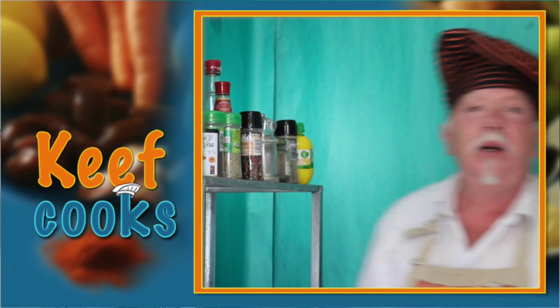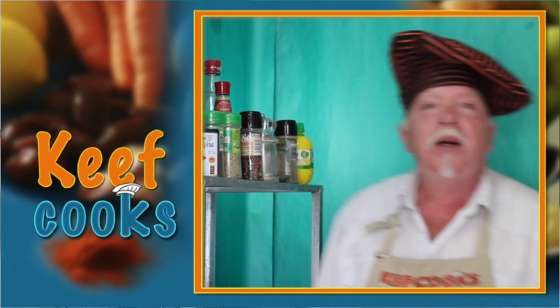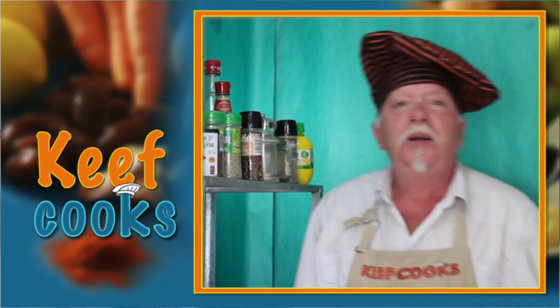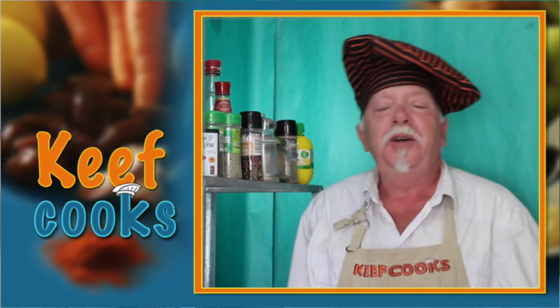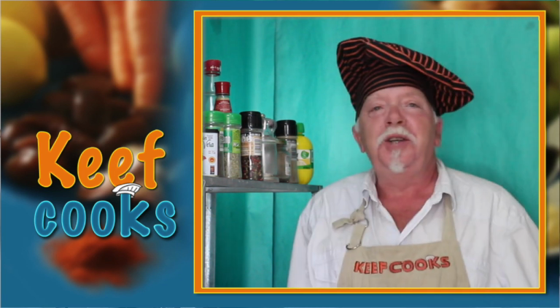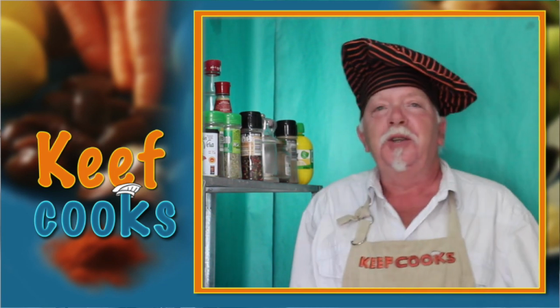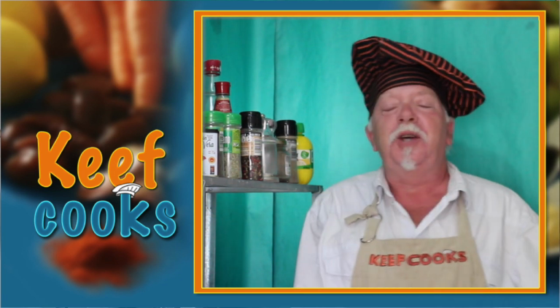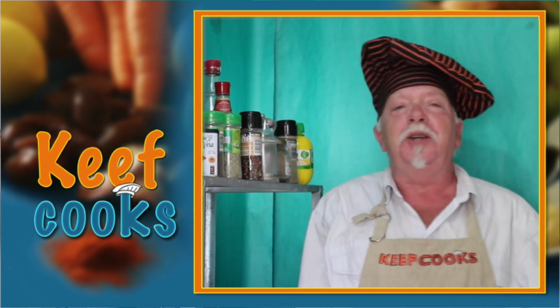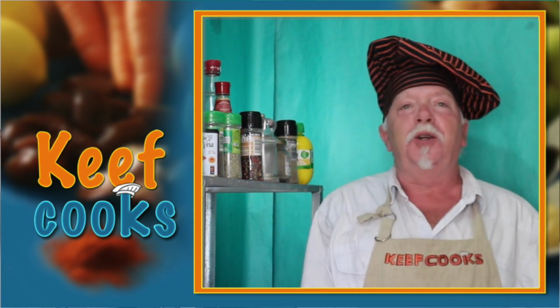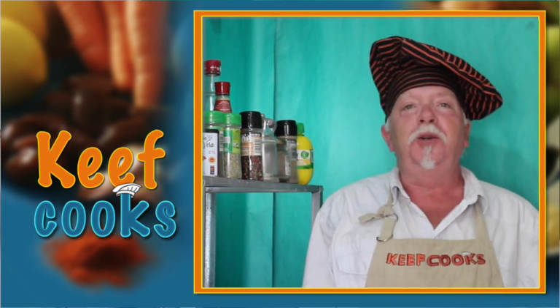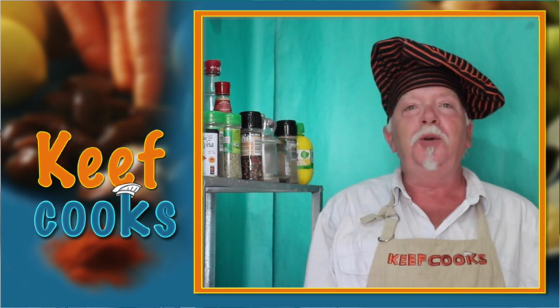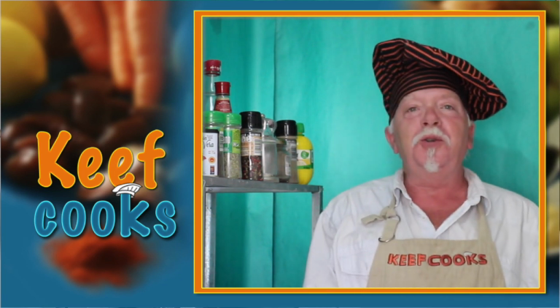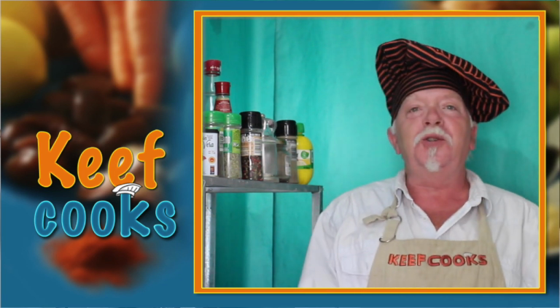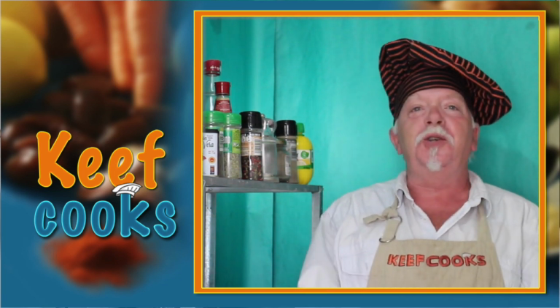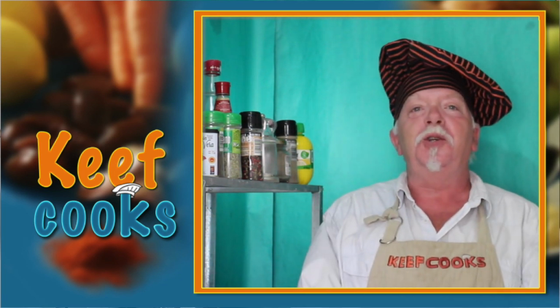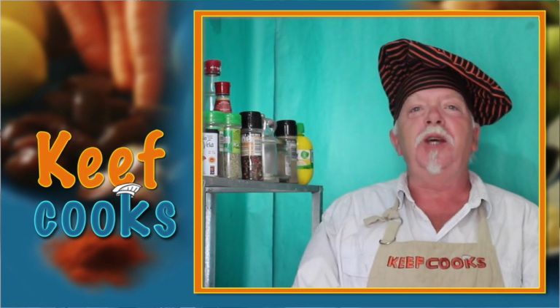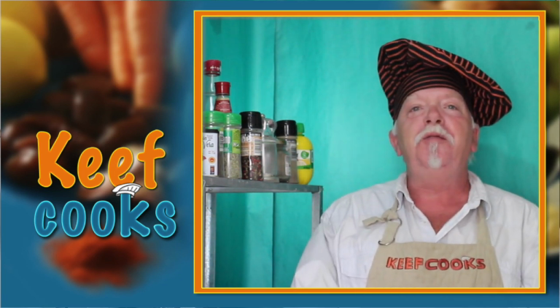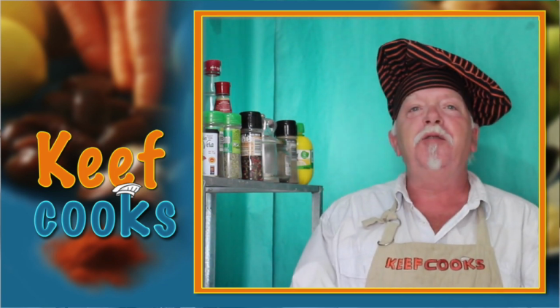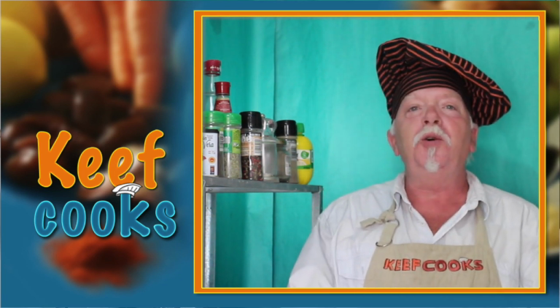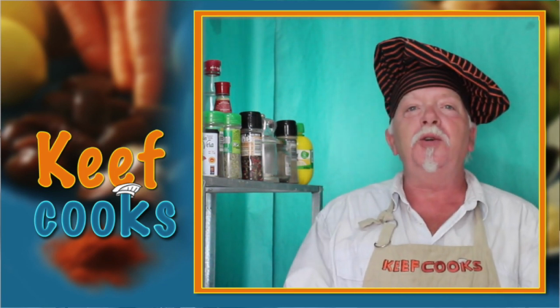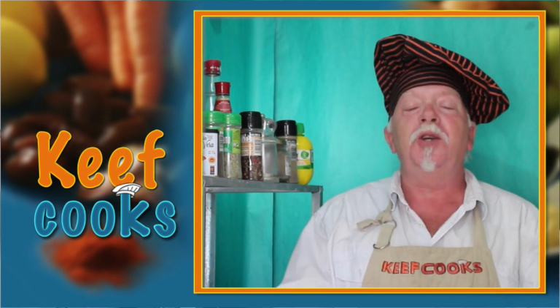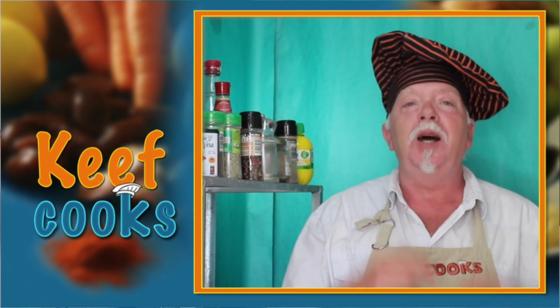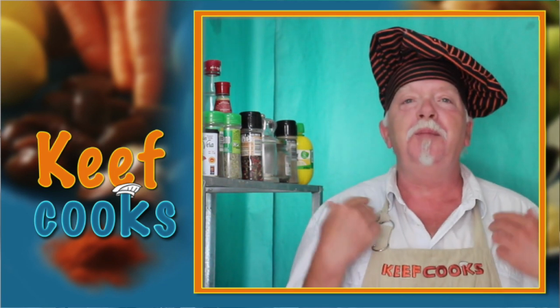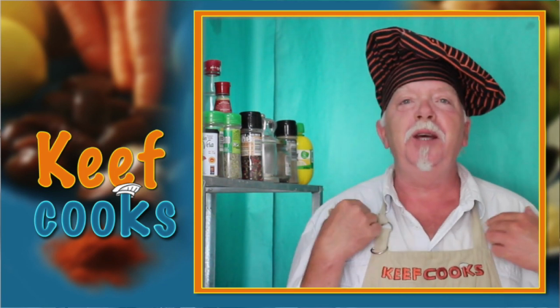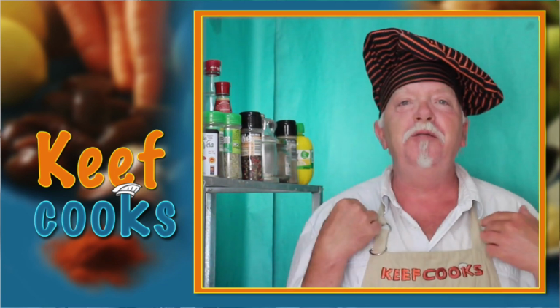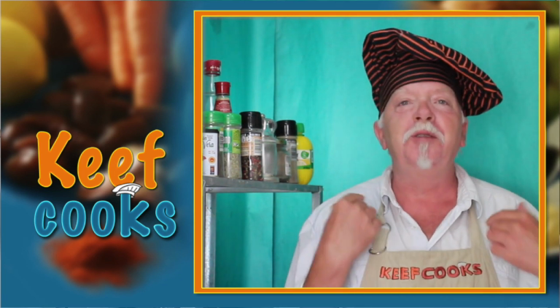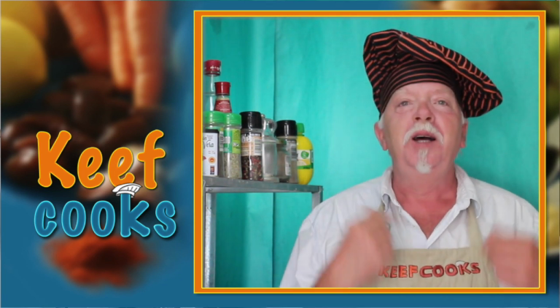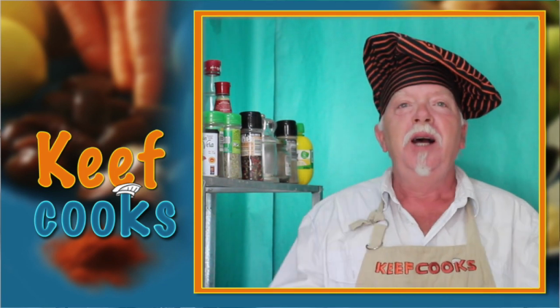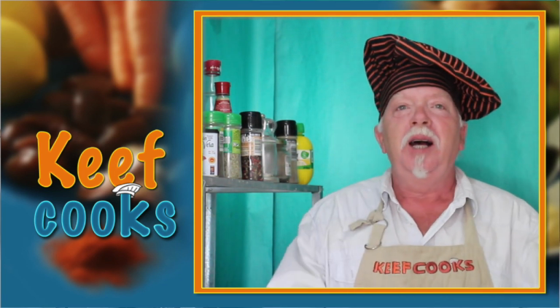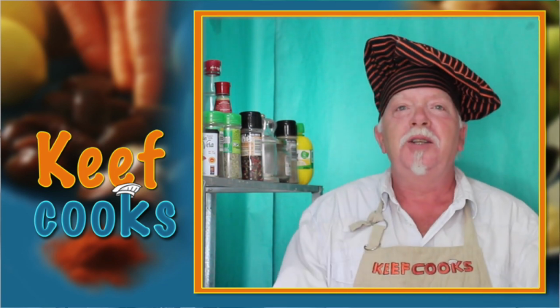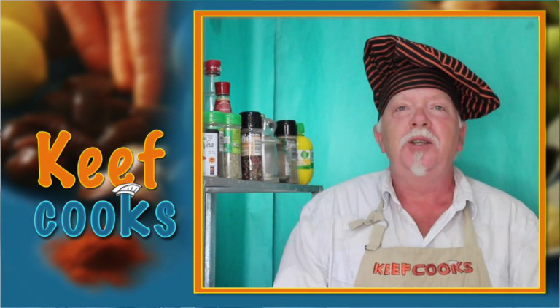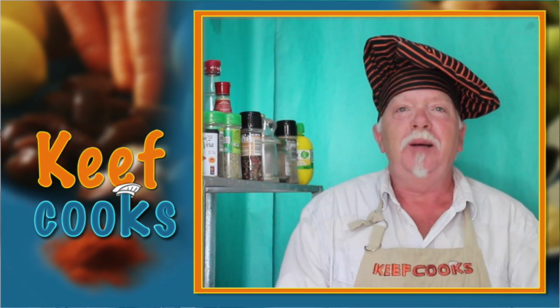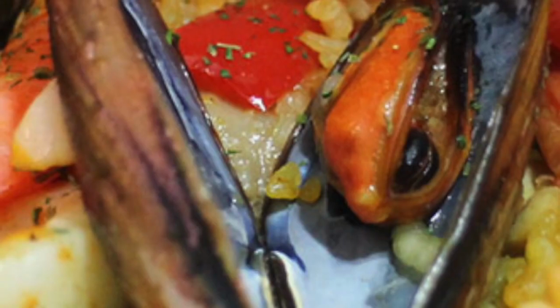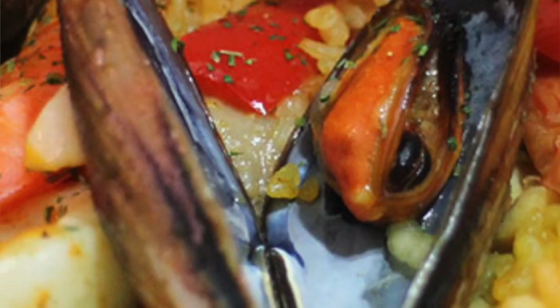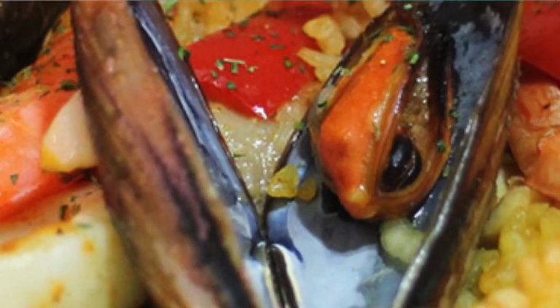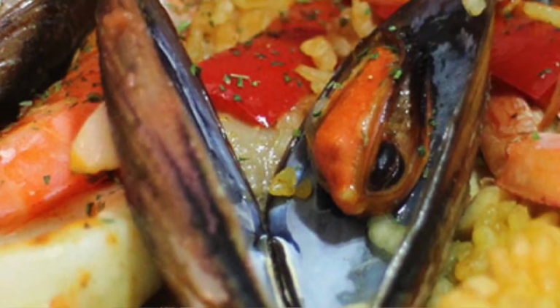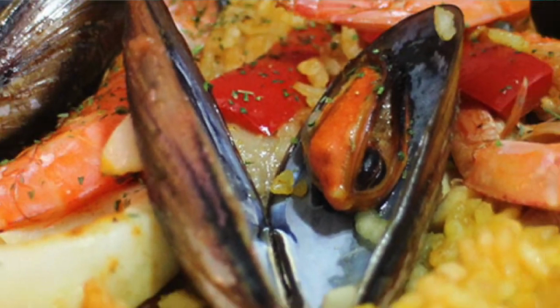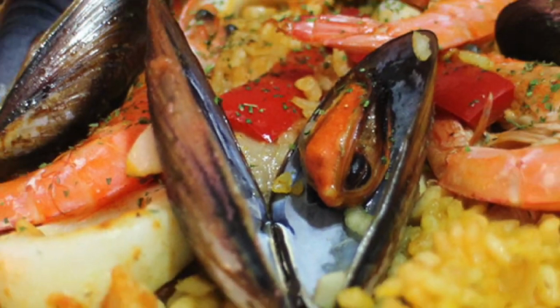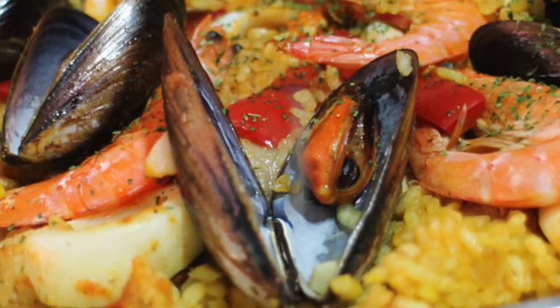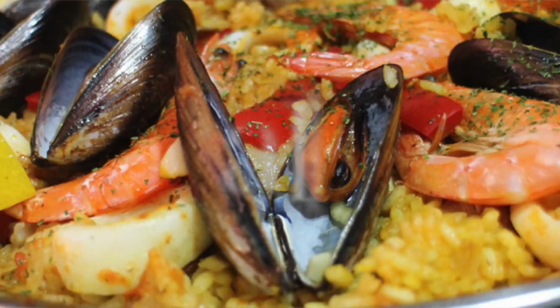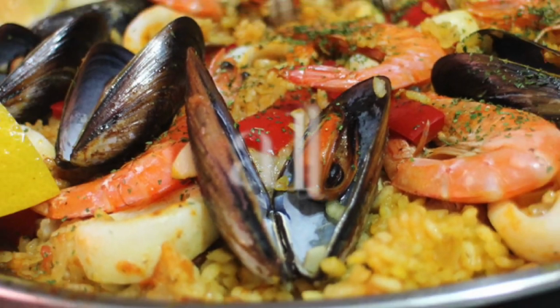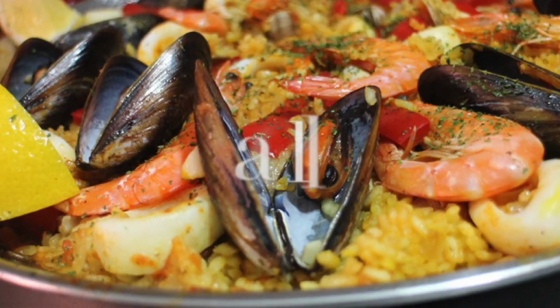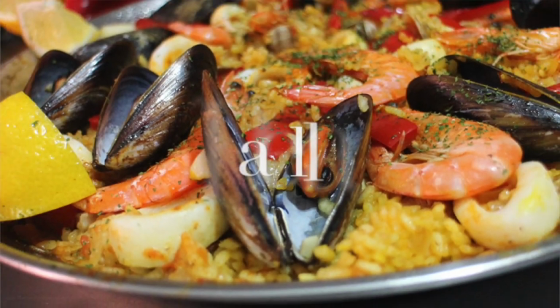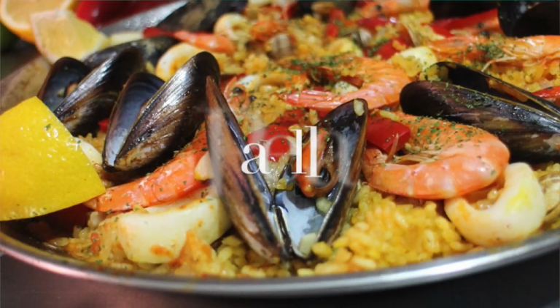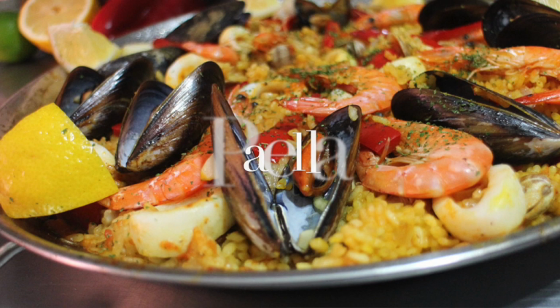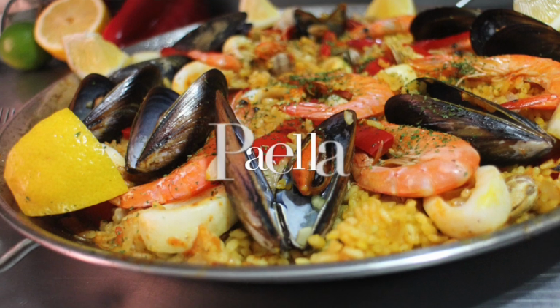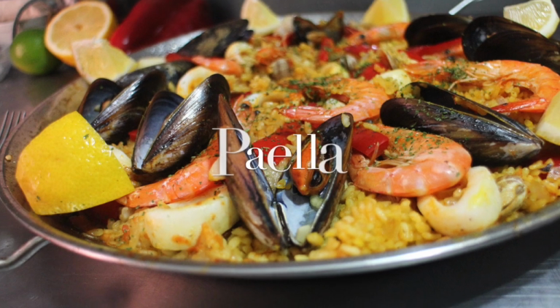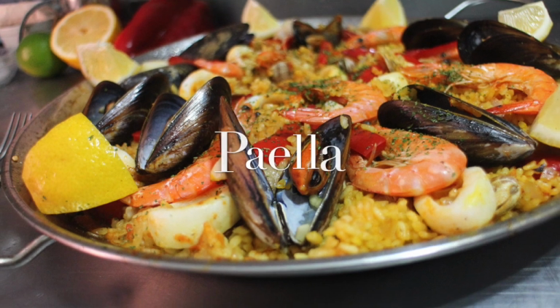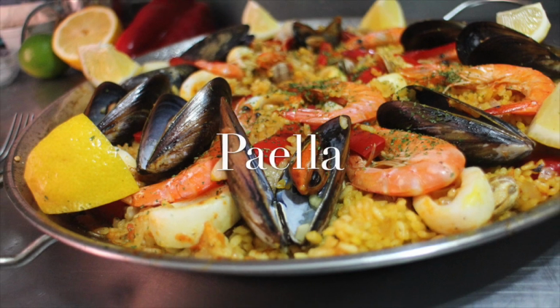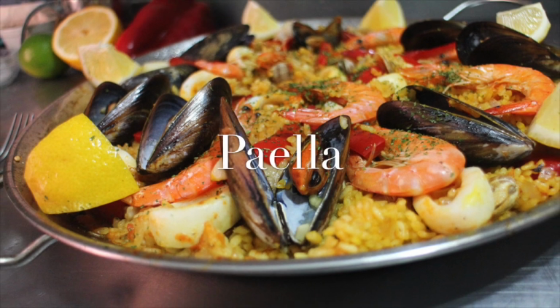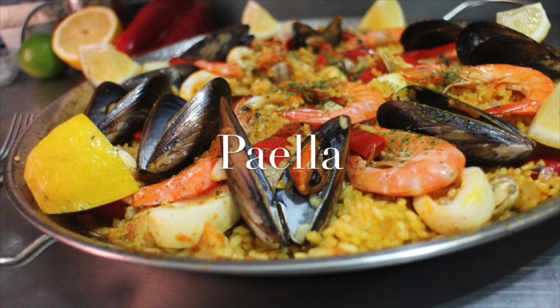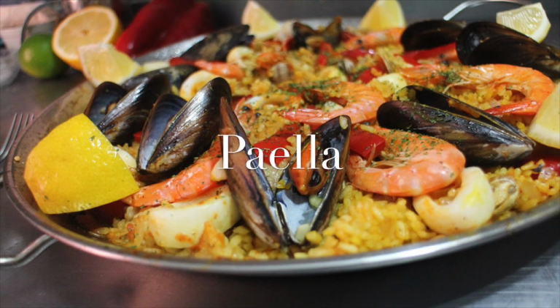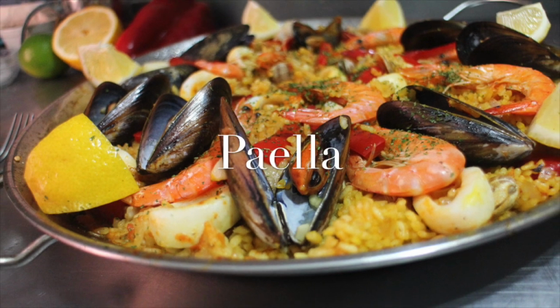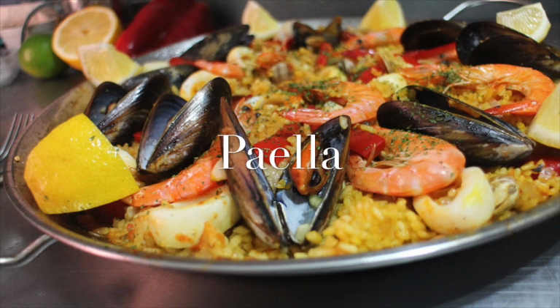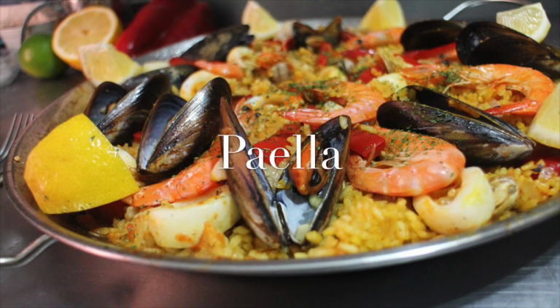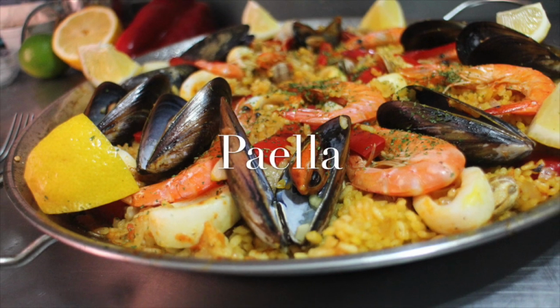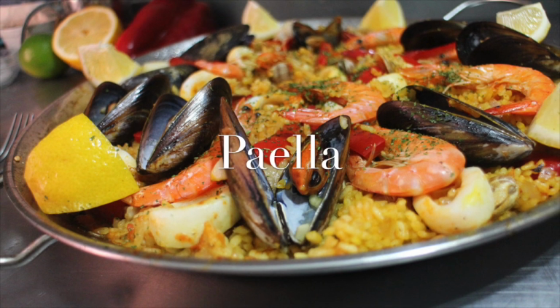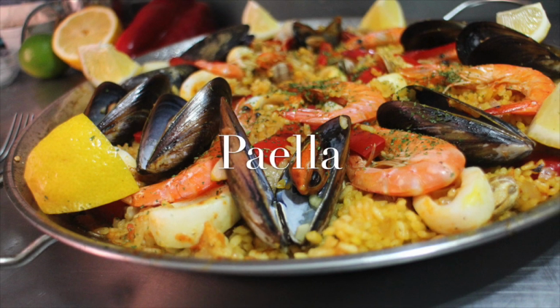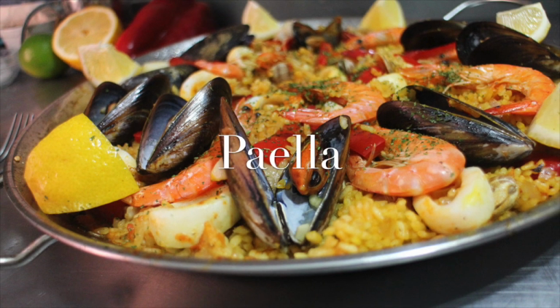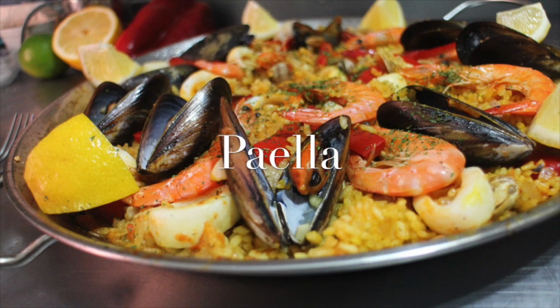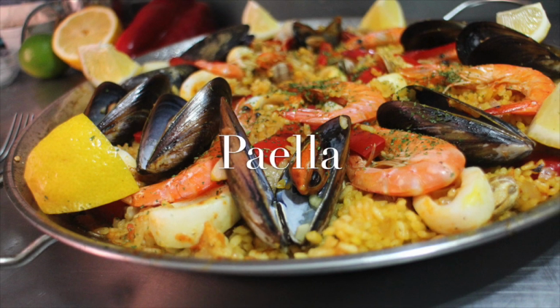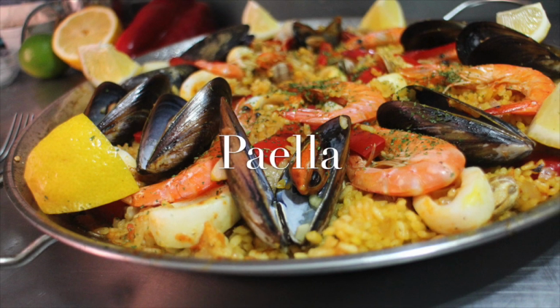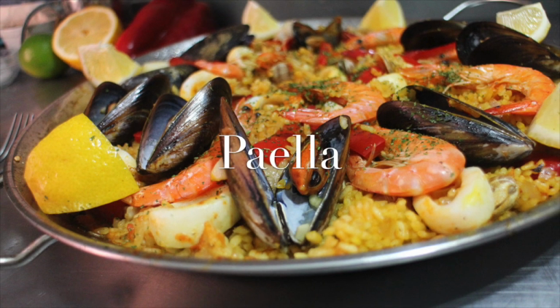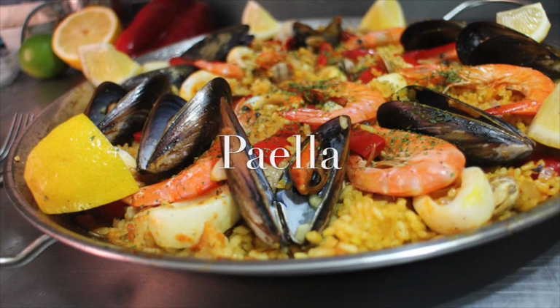Greetings Gastronauts, this is Keef Cooks. I'm Keef and today I'm going to show you an absolute classic Spanish dish: paella.